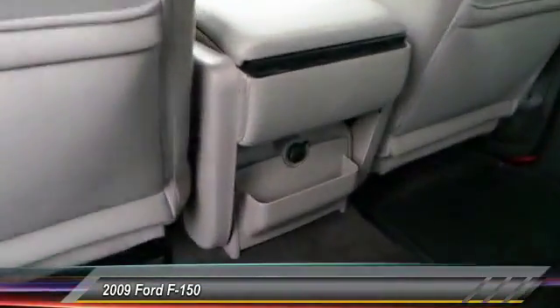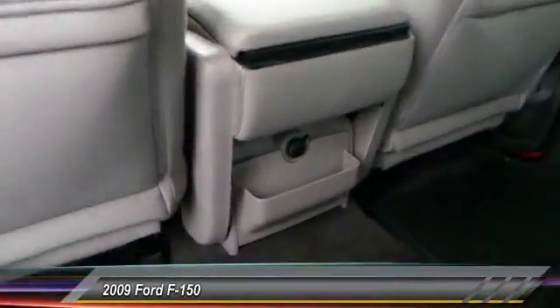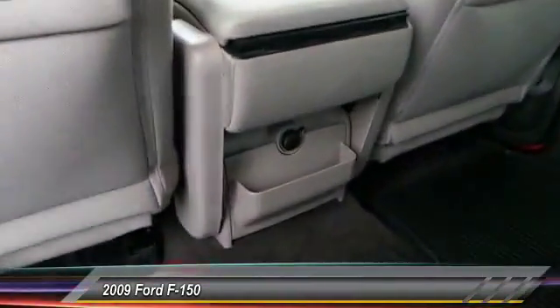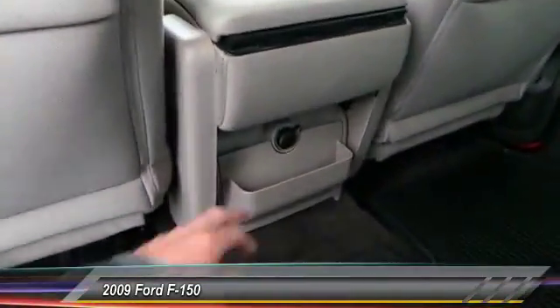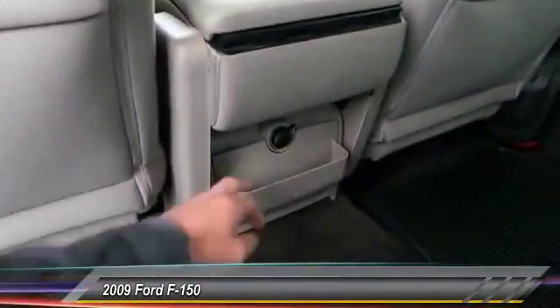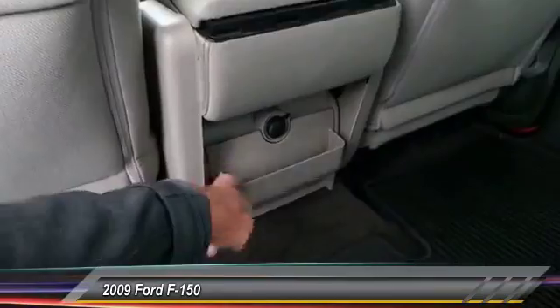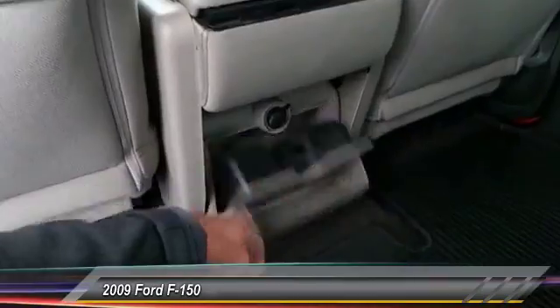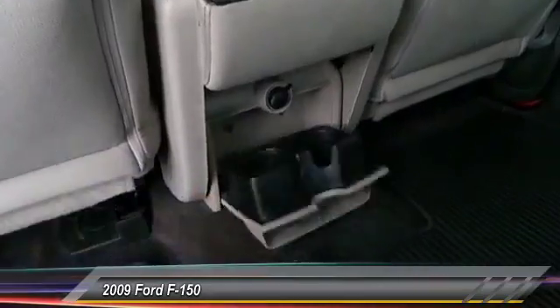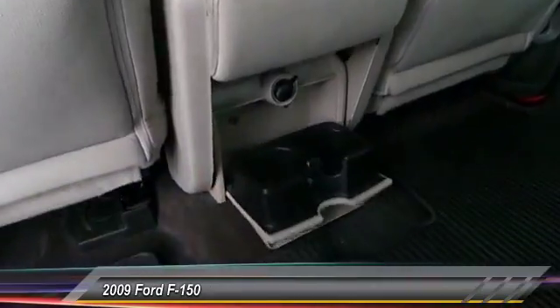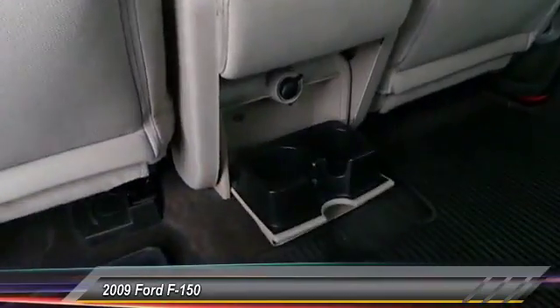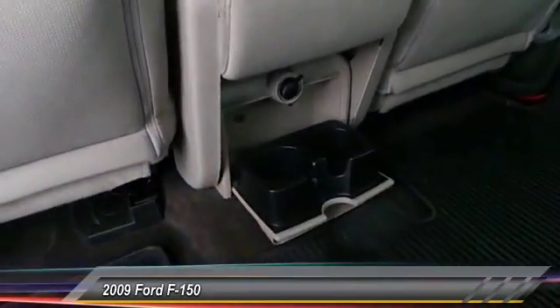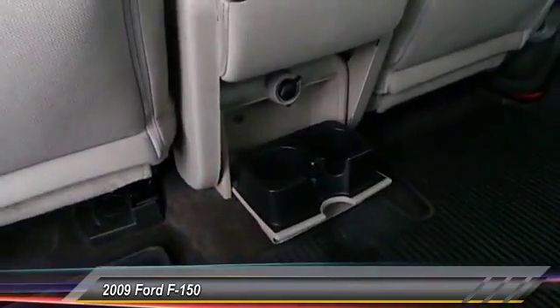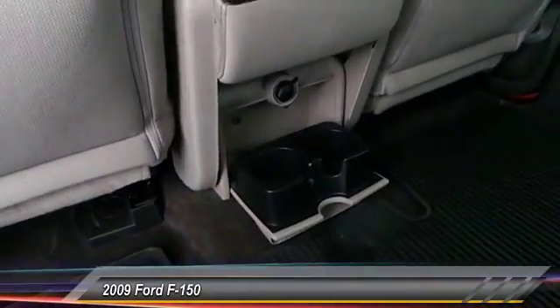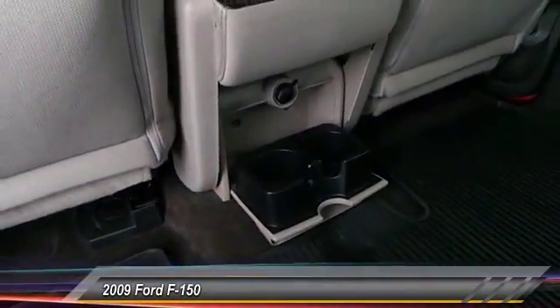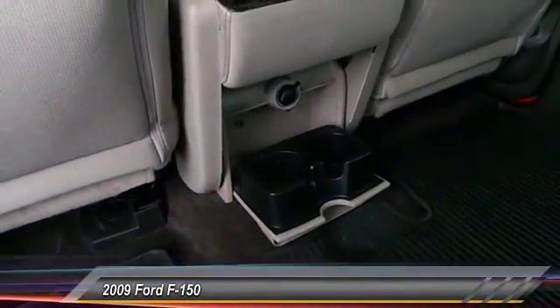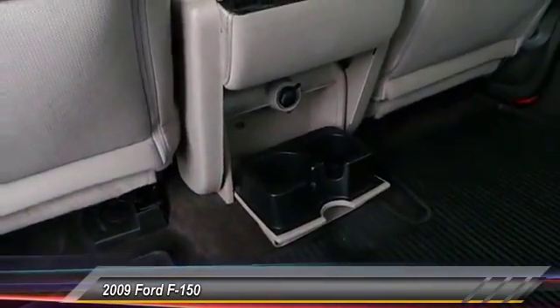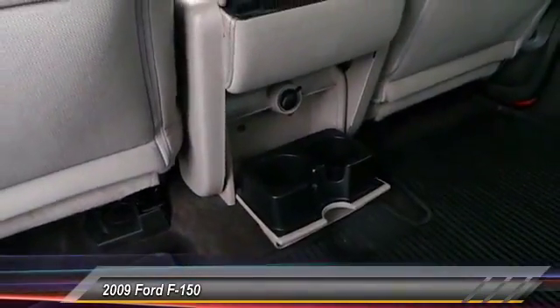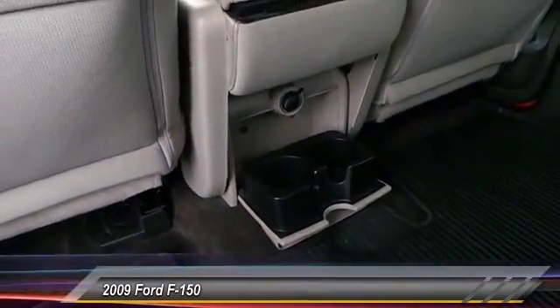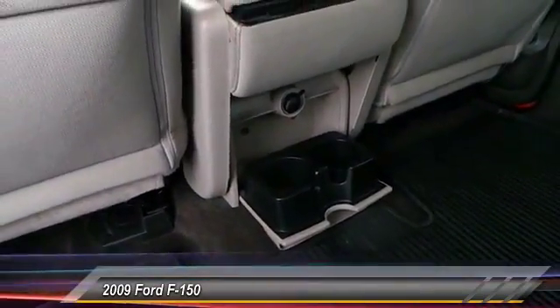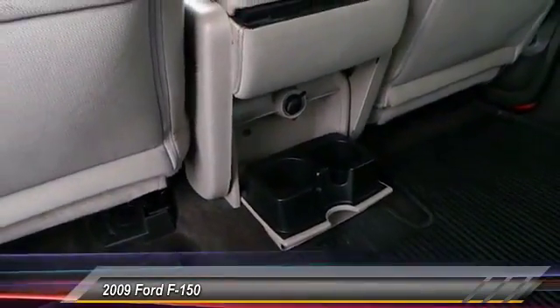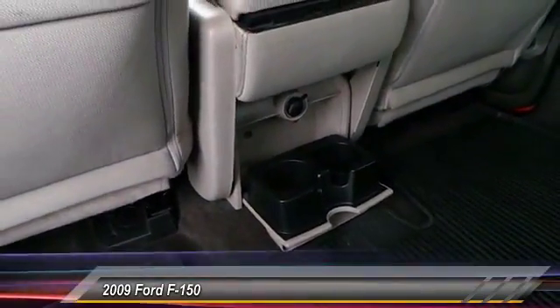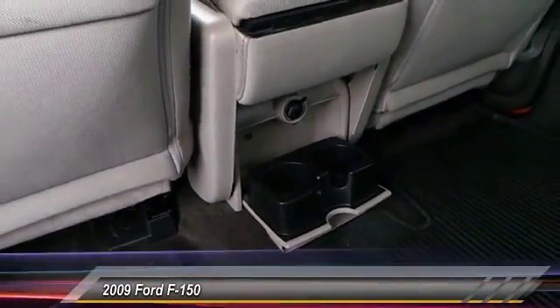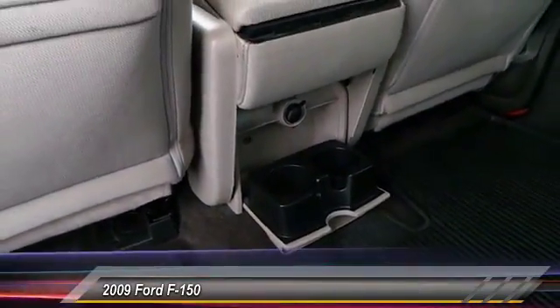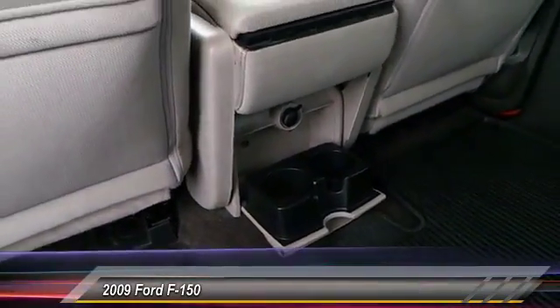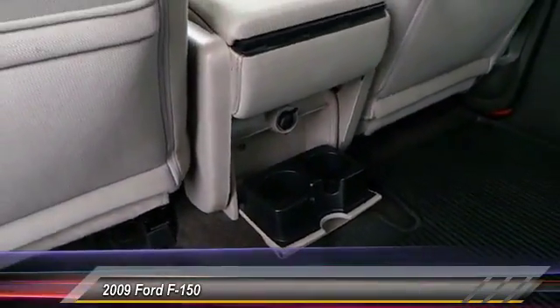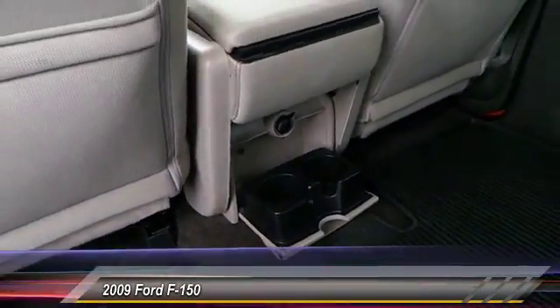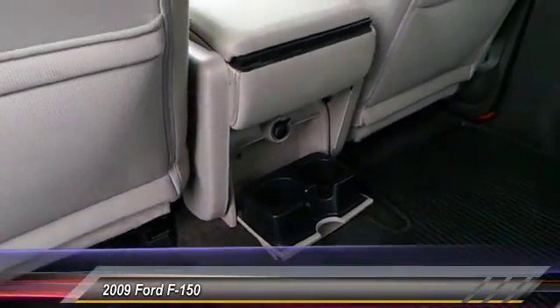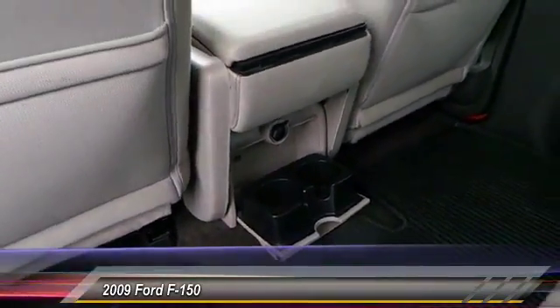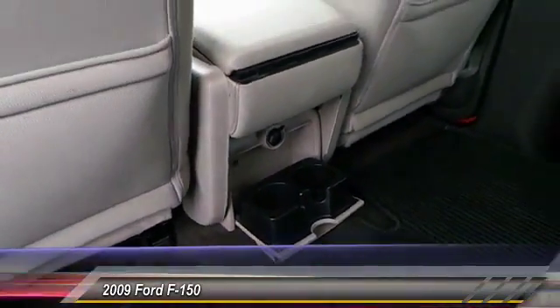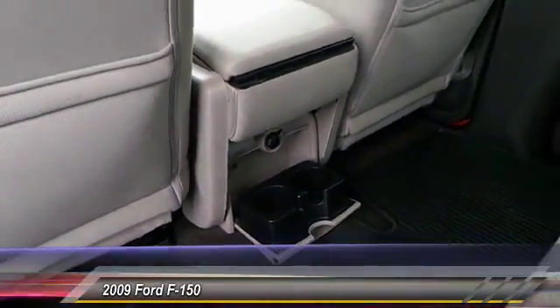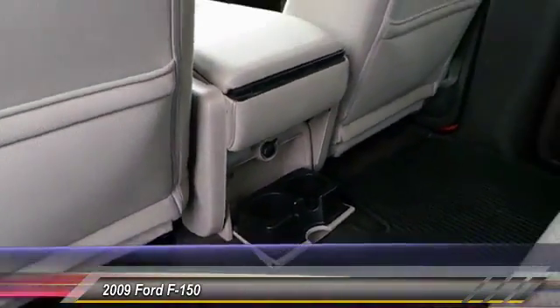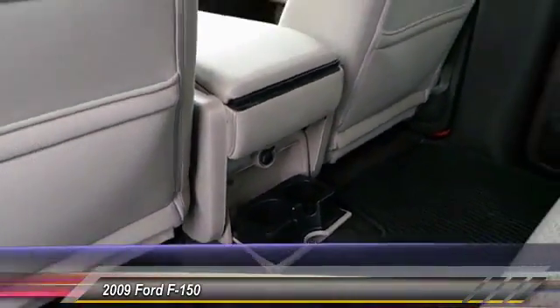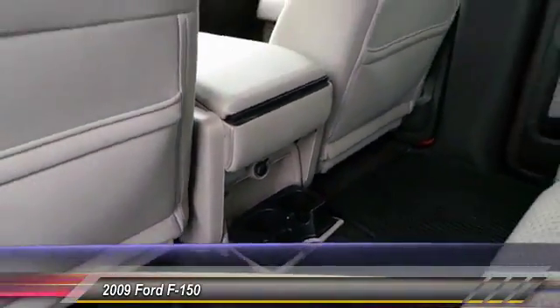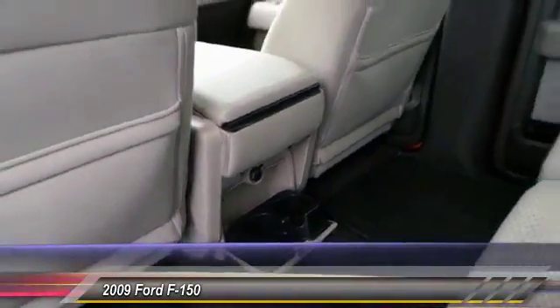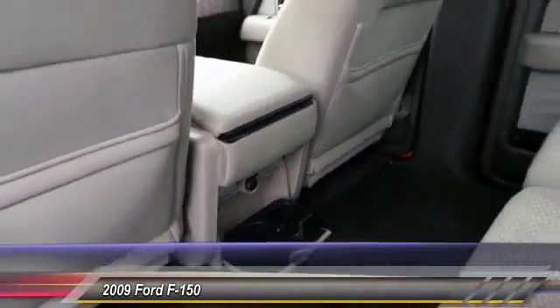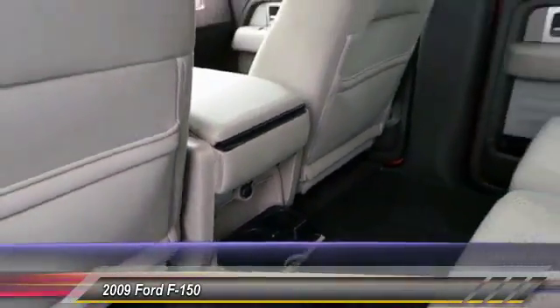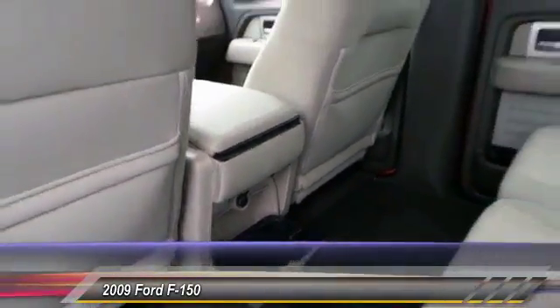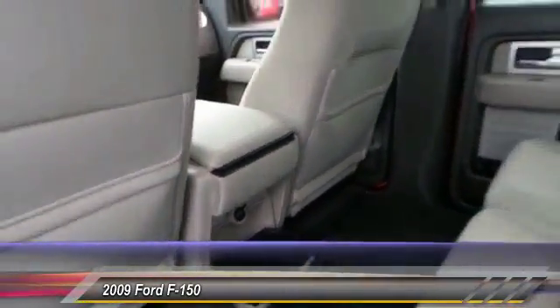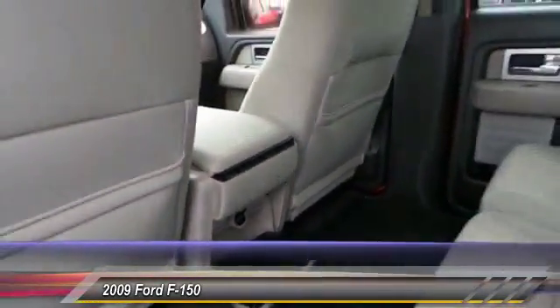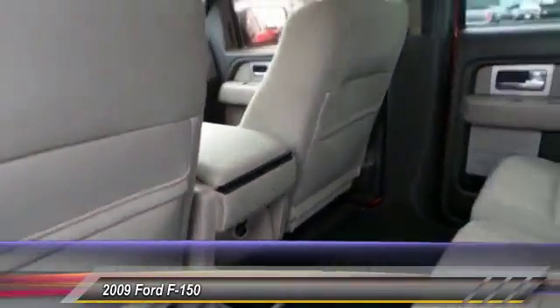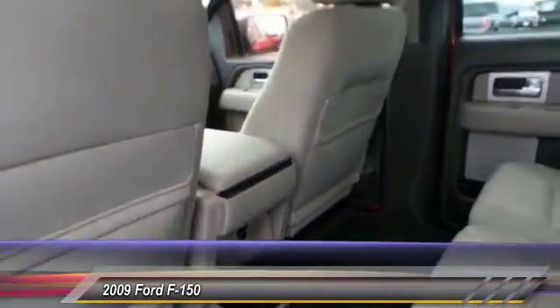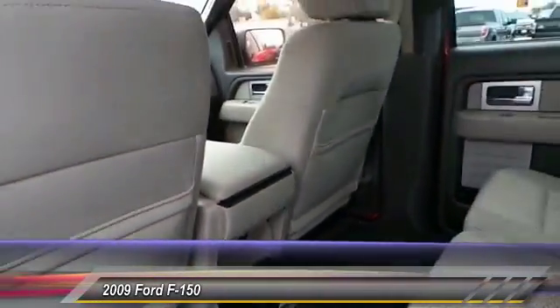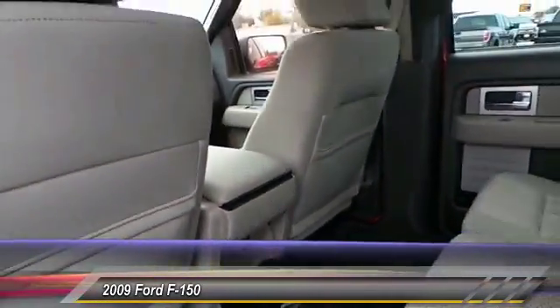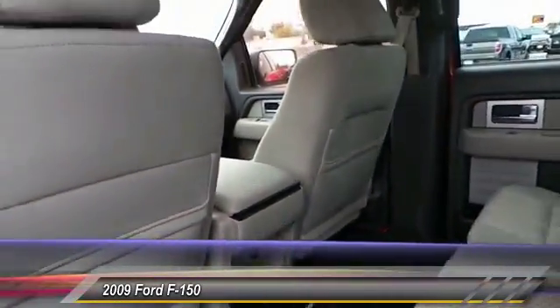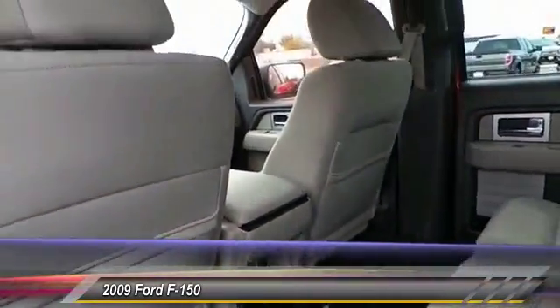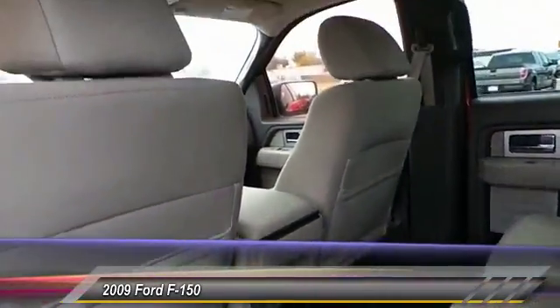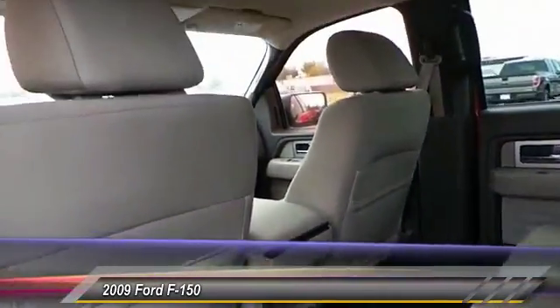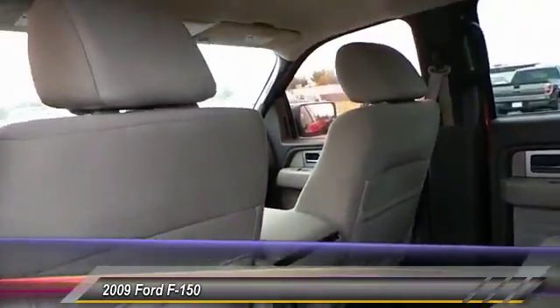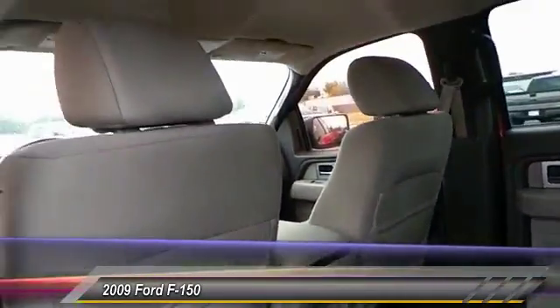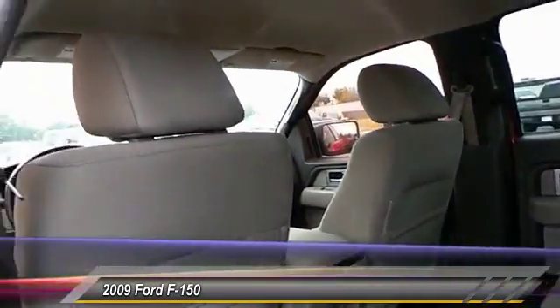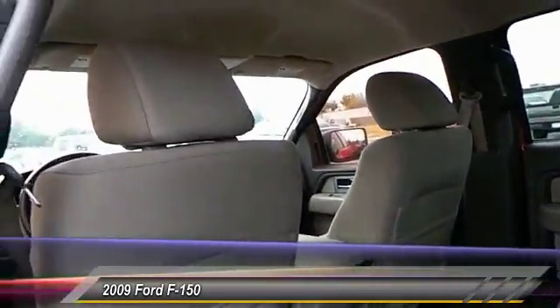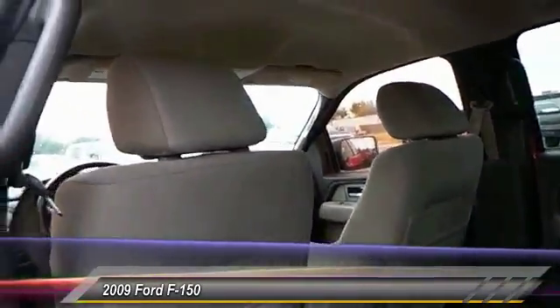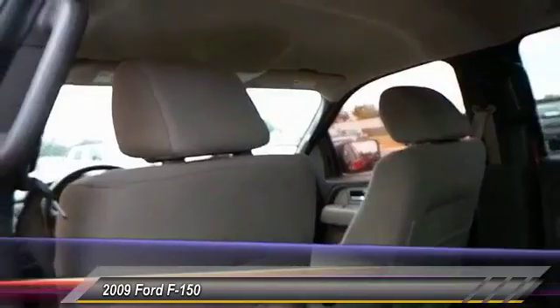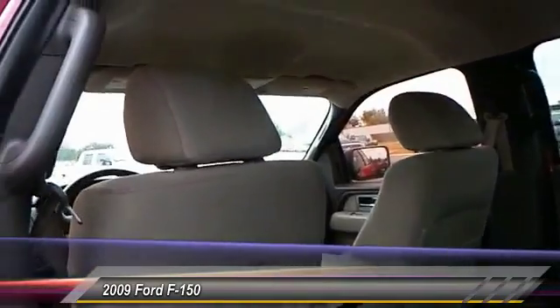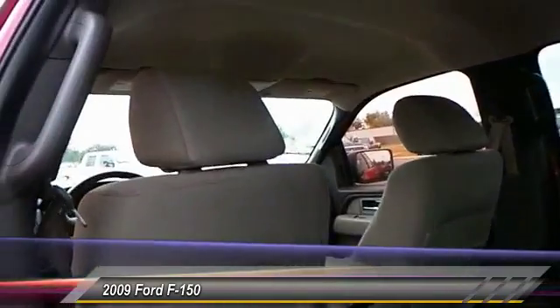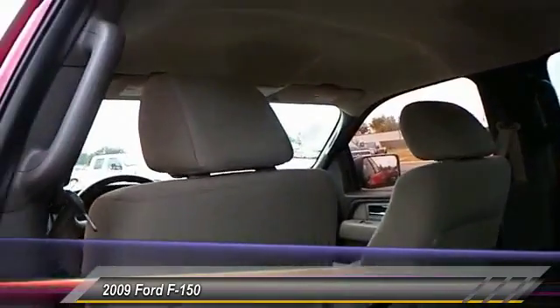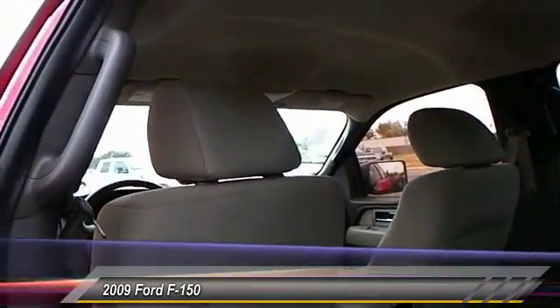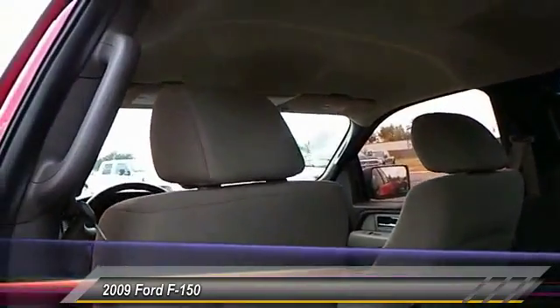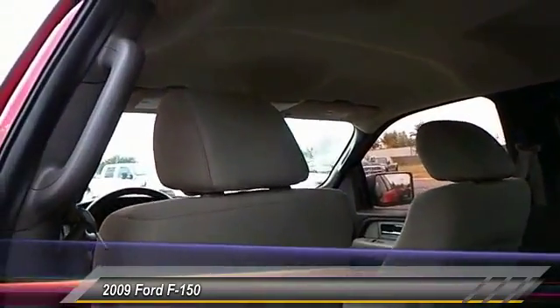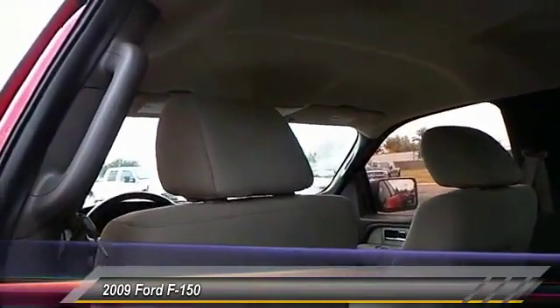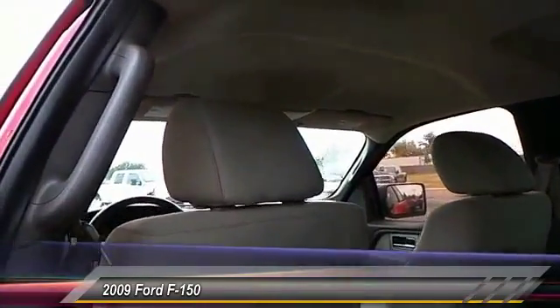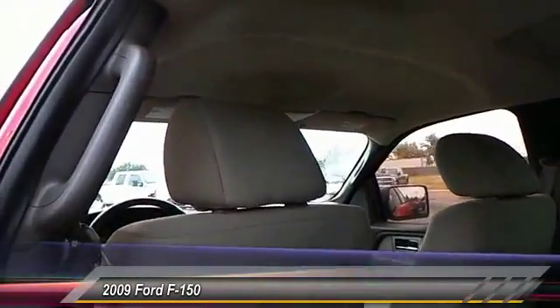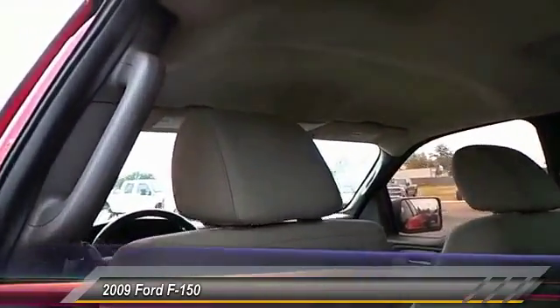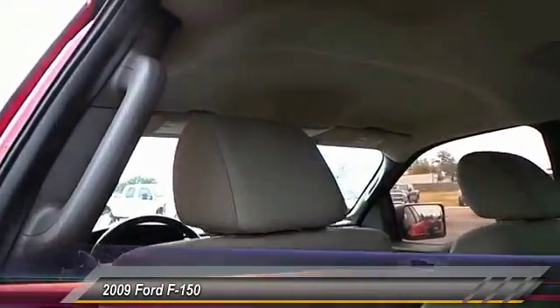Child safety locks, center console, dual front airbags, reclining seats, tilt steering wheel.